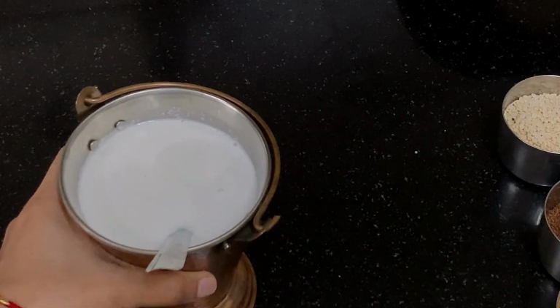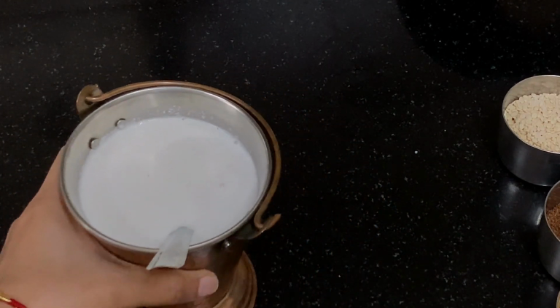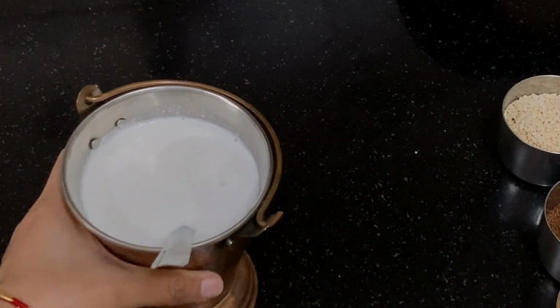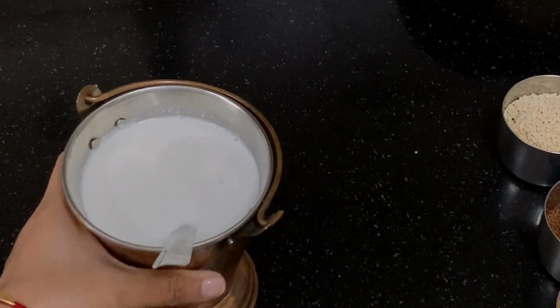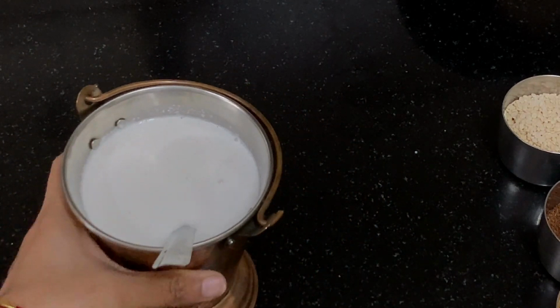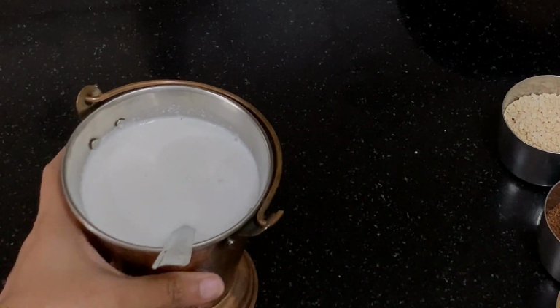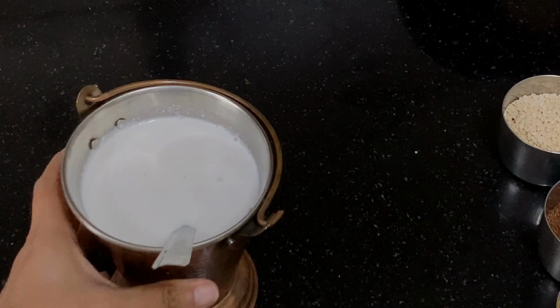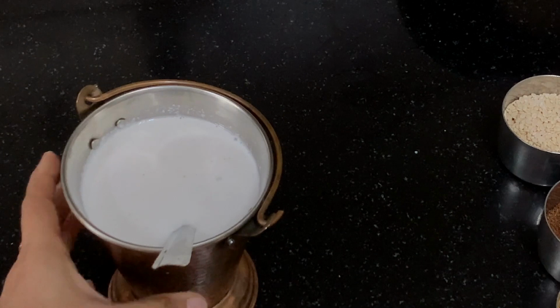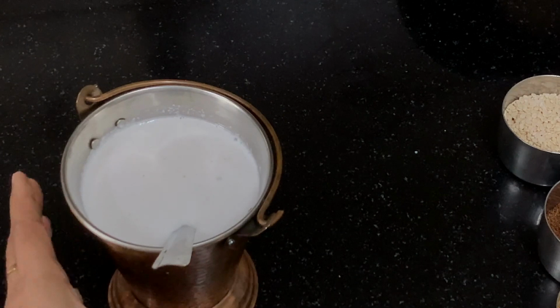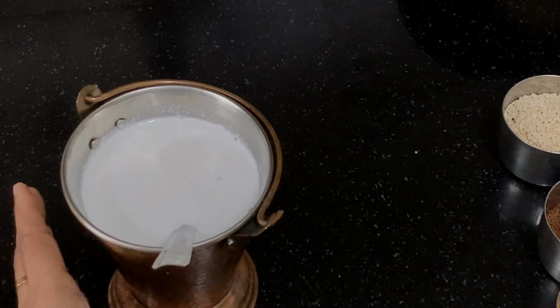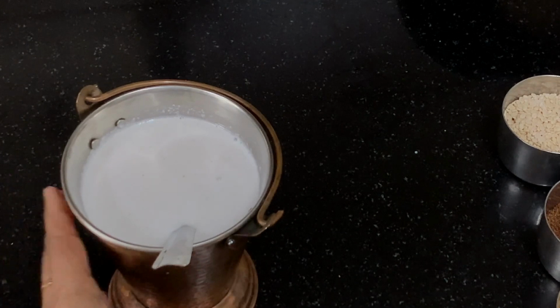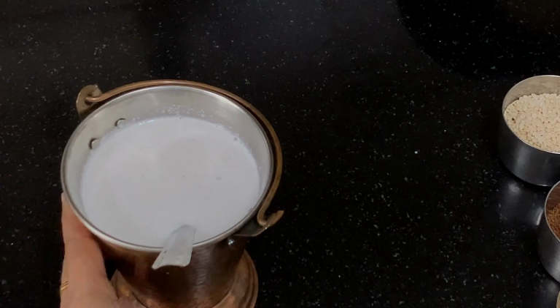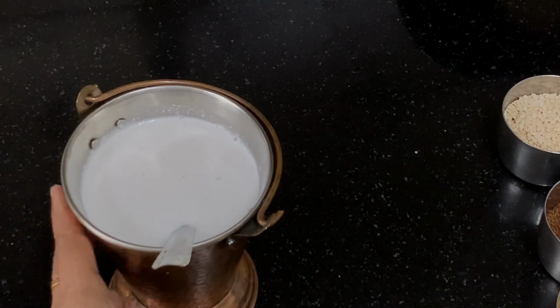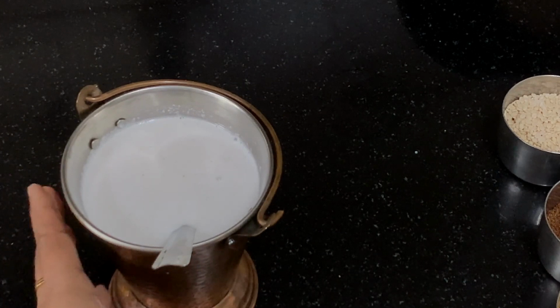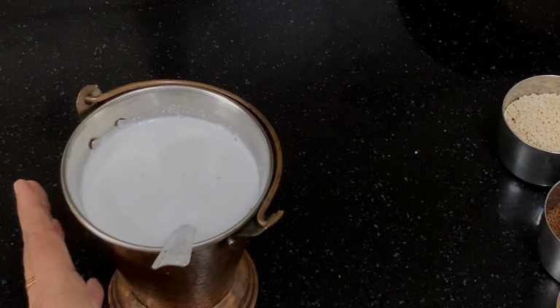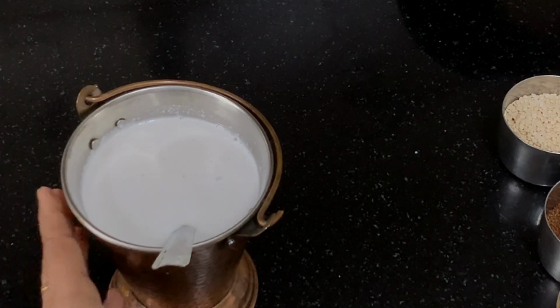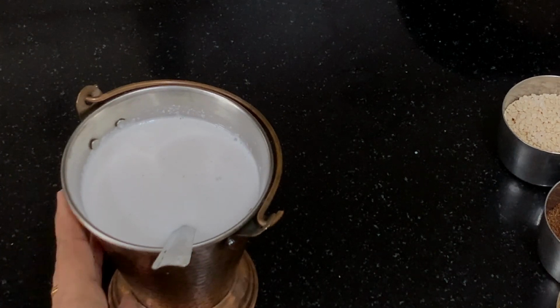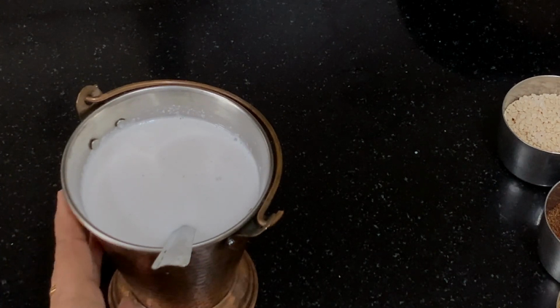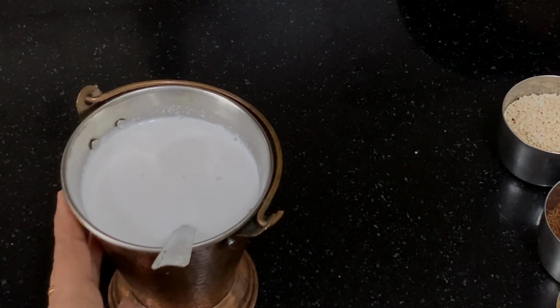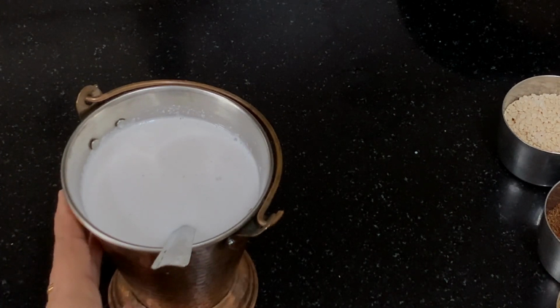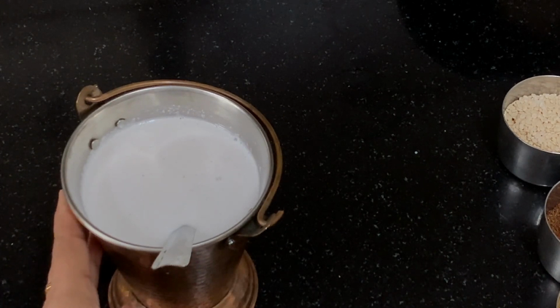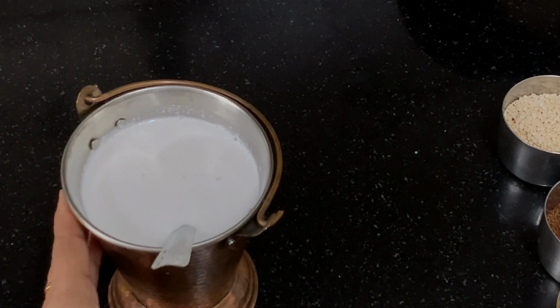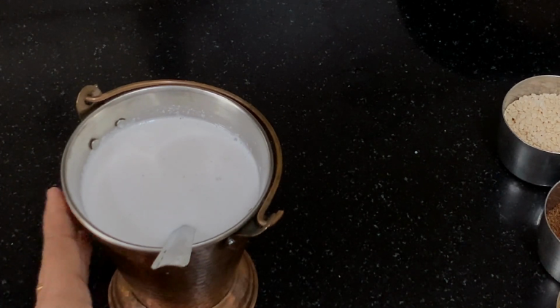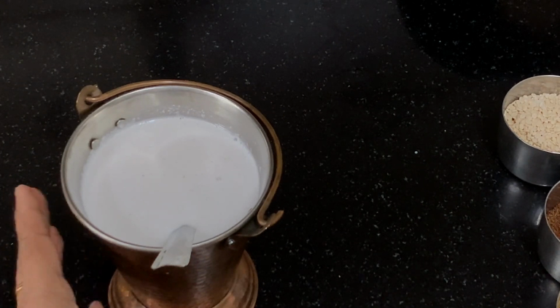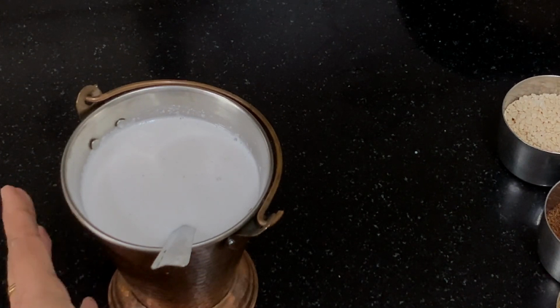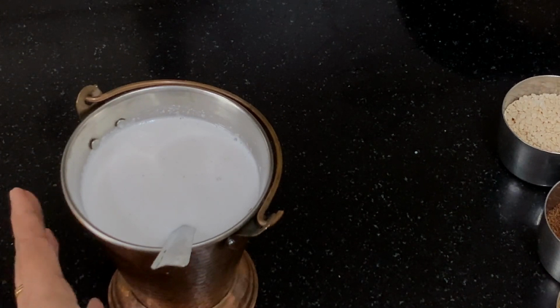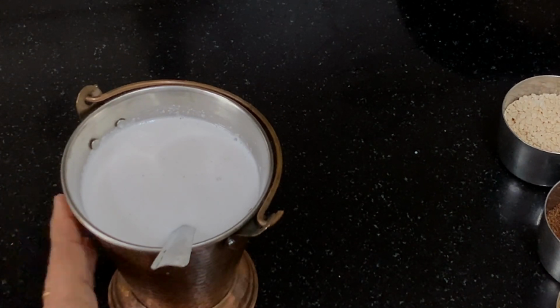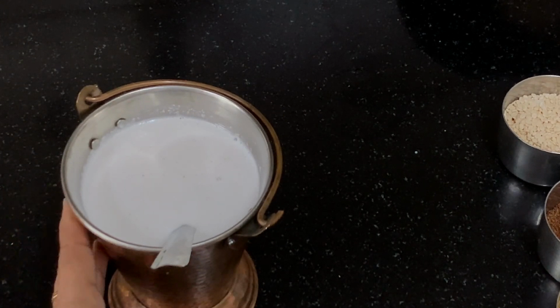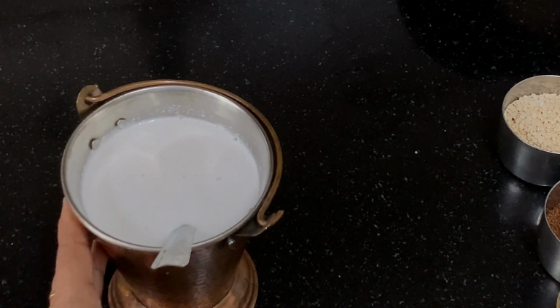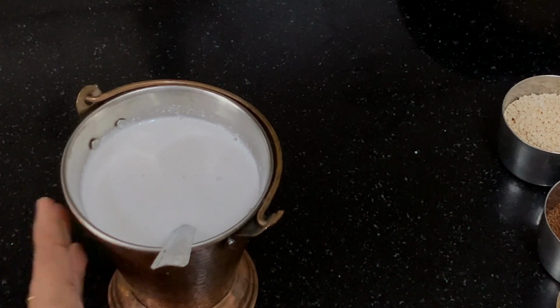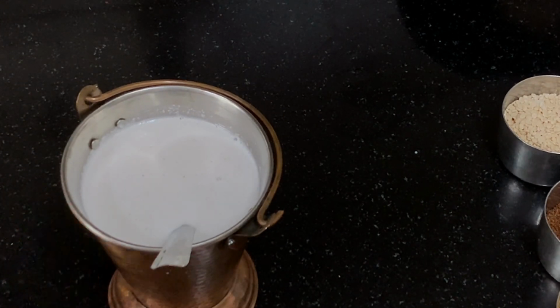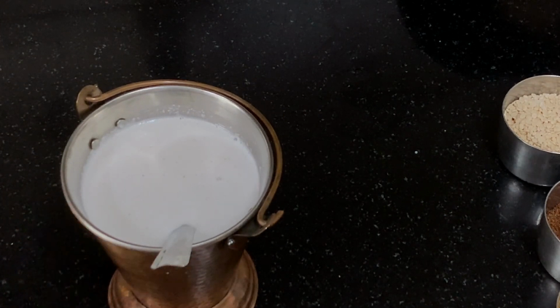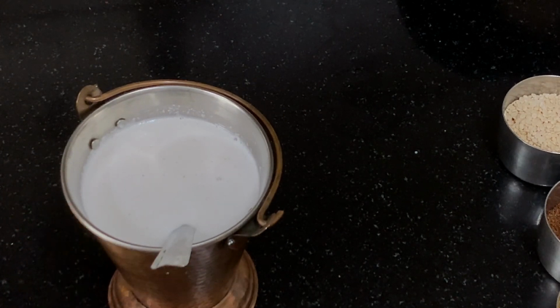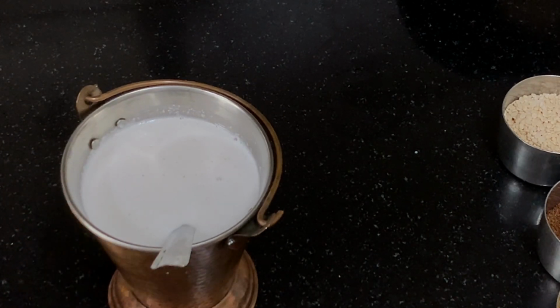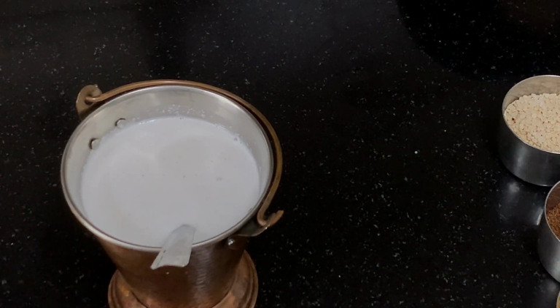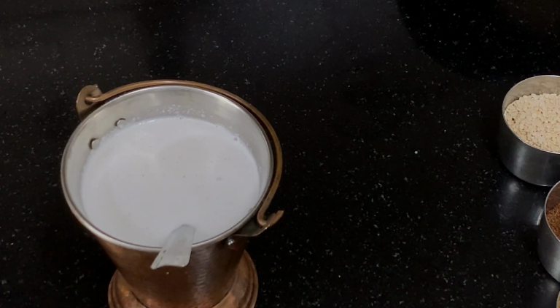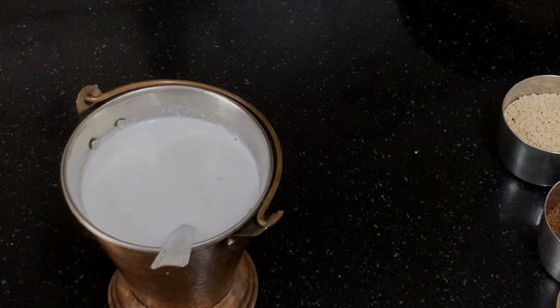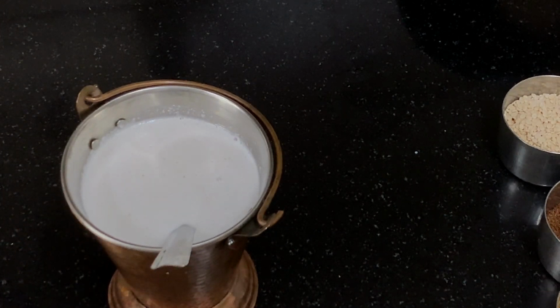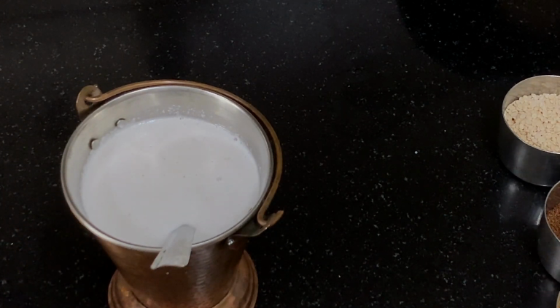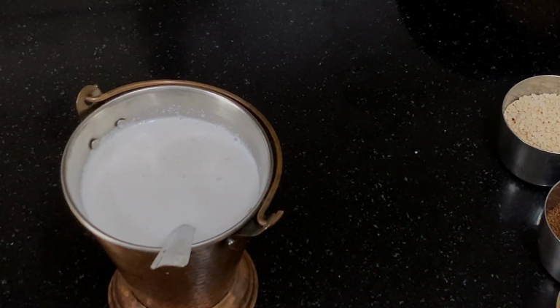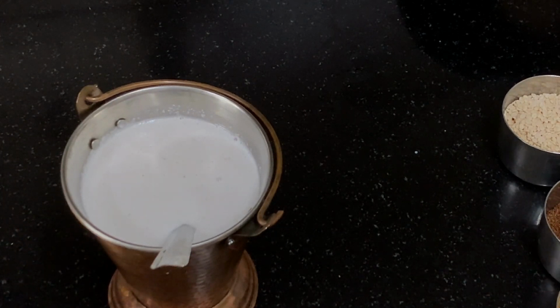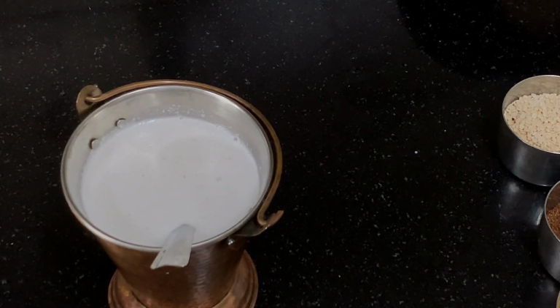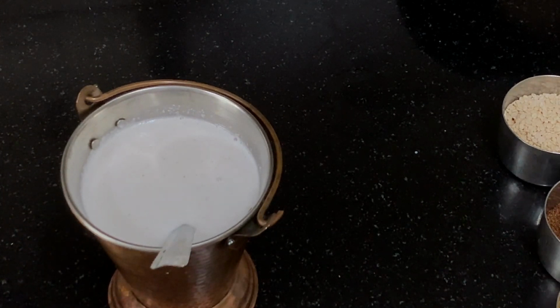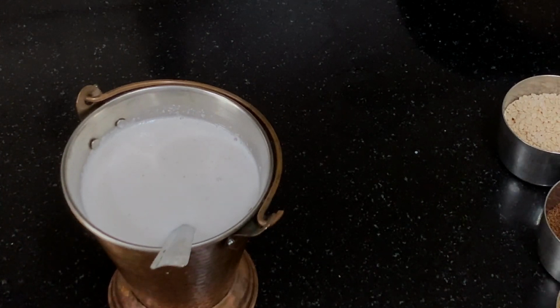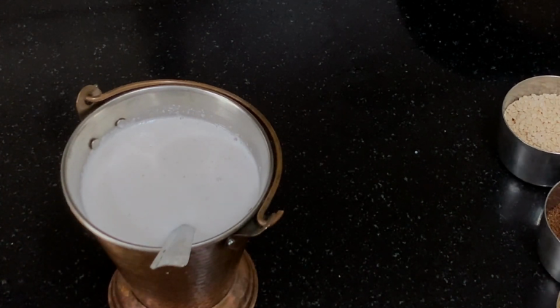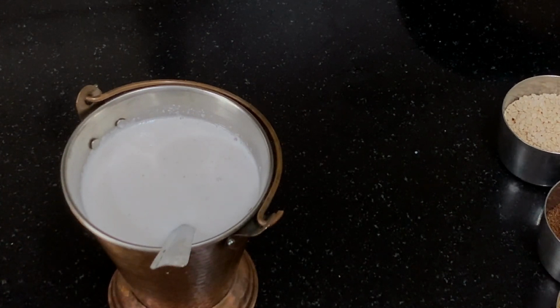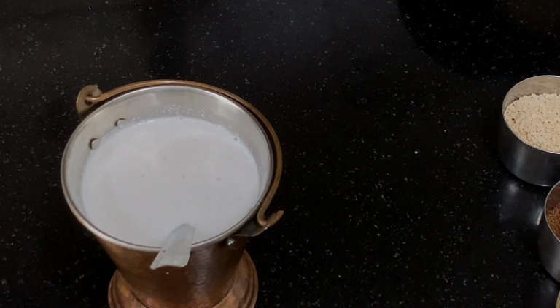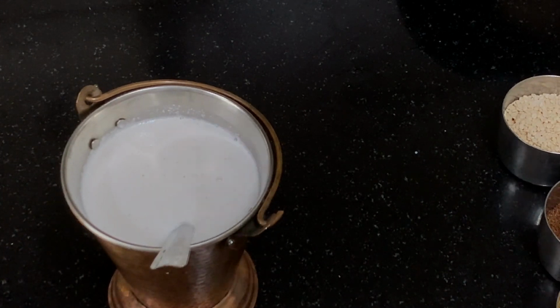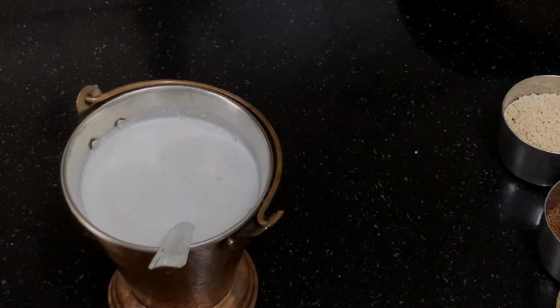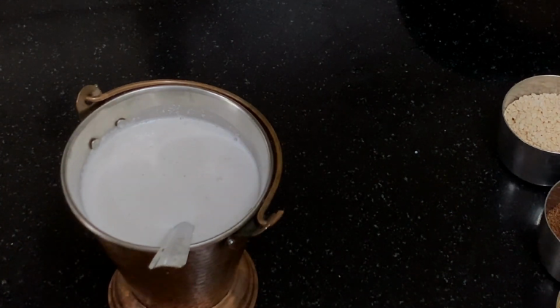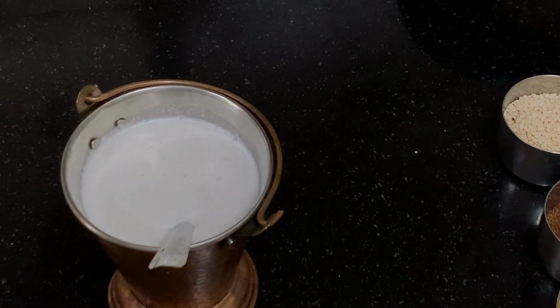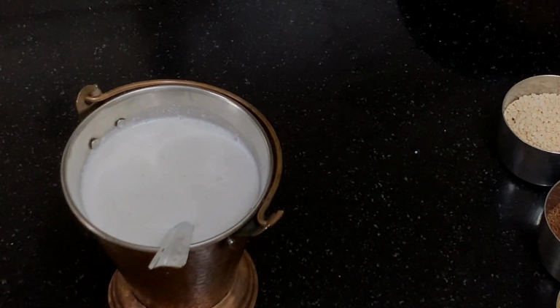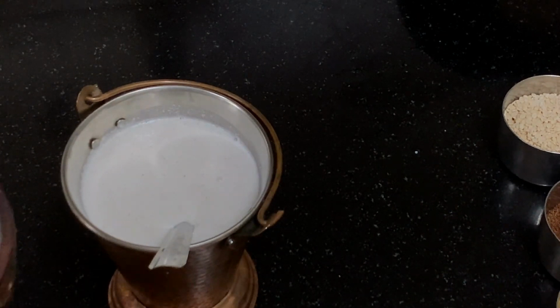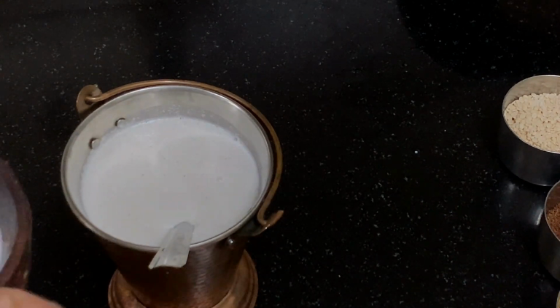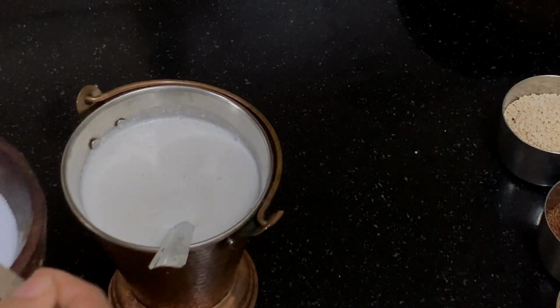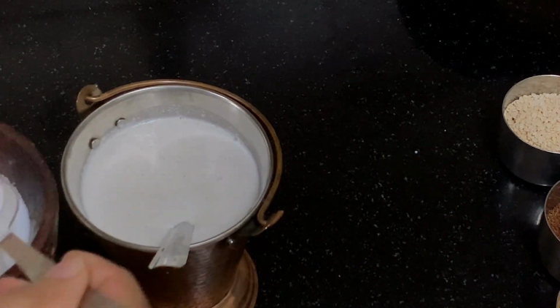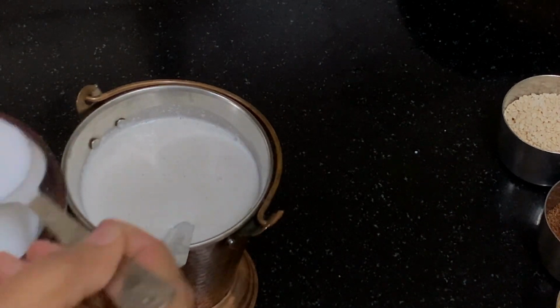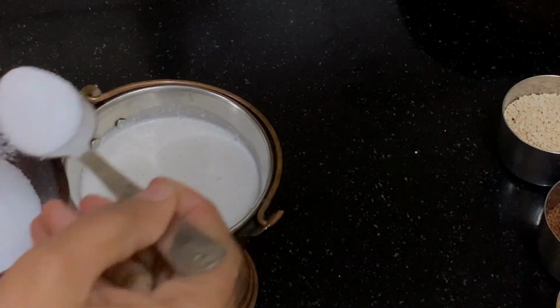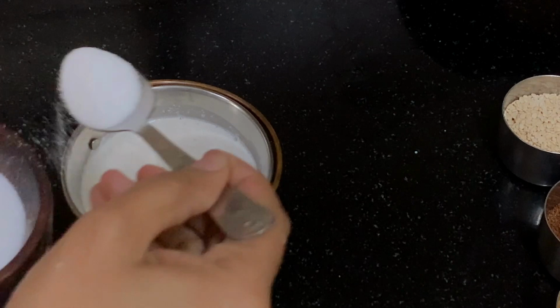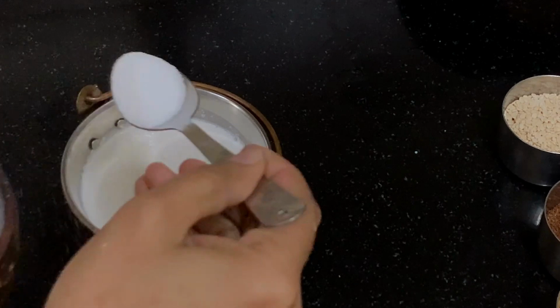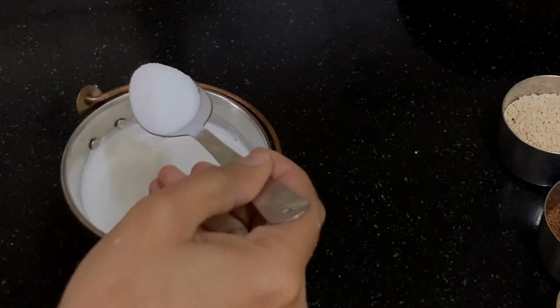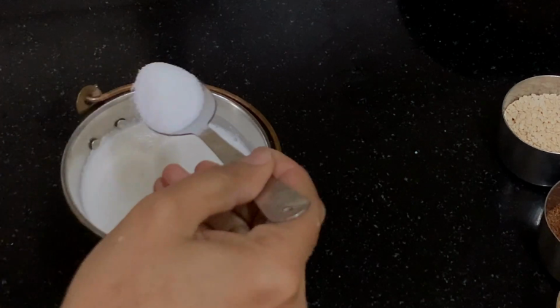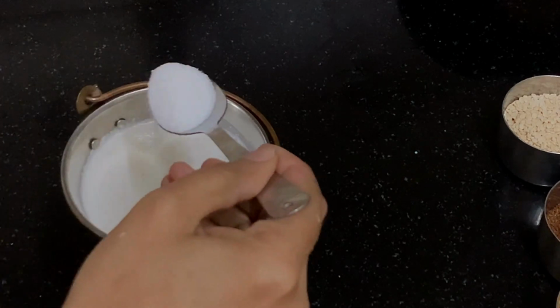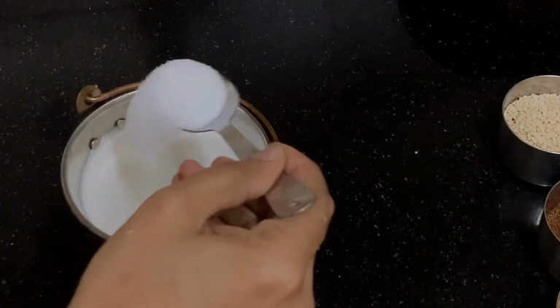I am going to serve it with pongal, so this is the consistency that I am looking at. Our chutney is almost ready. Now I am going to add some salt to this.